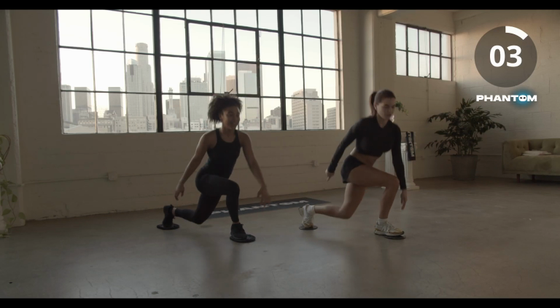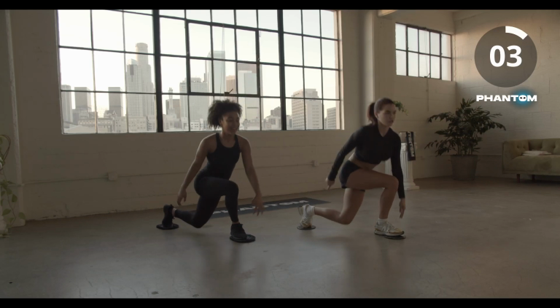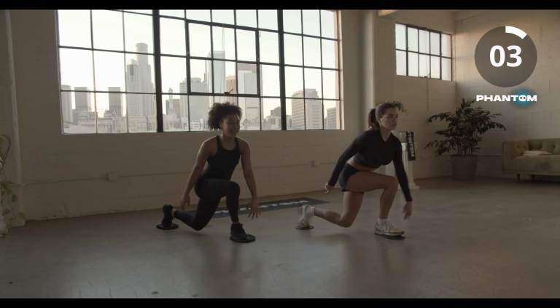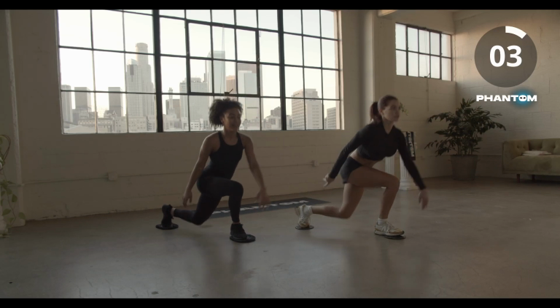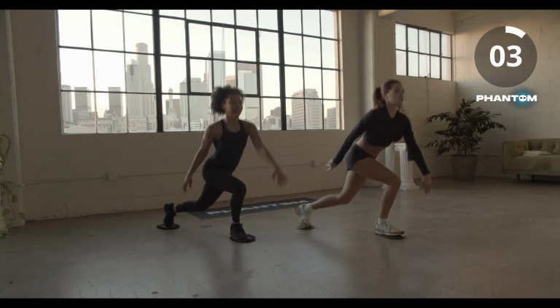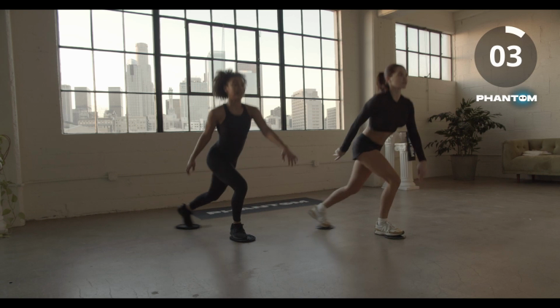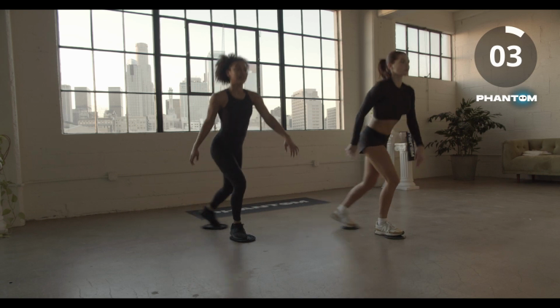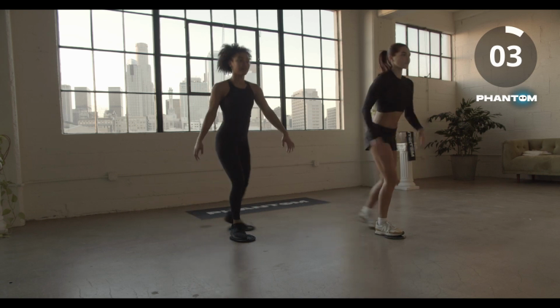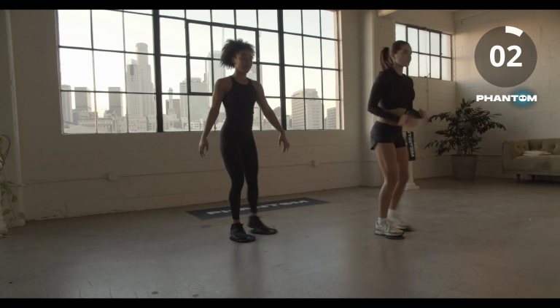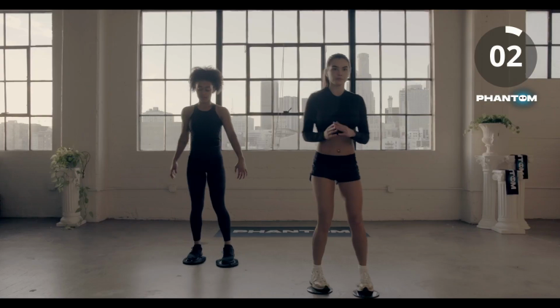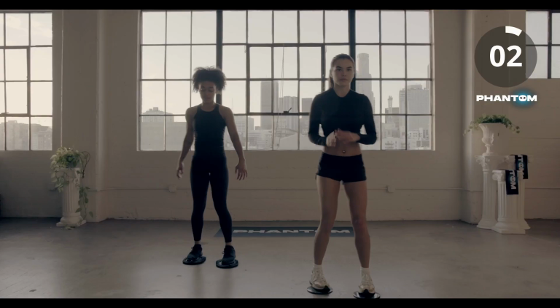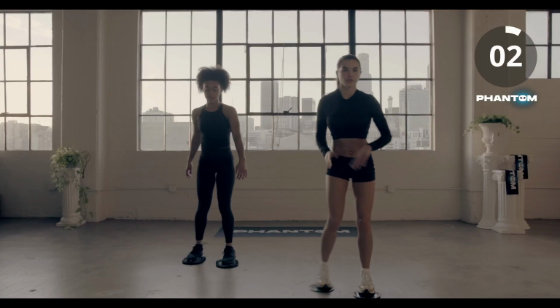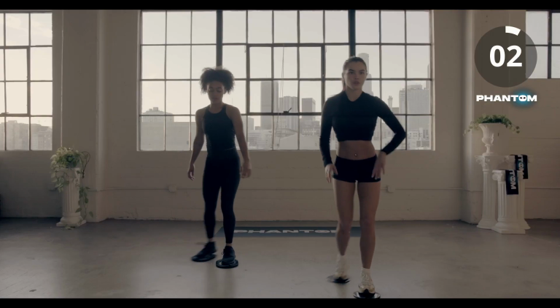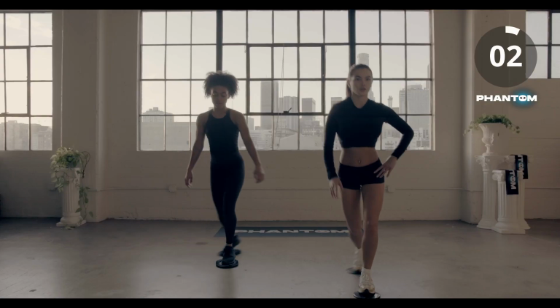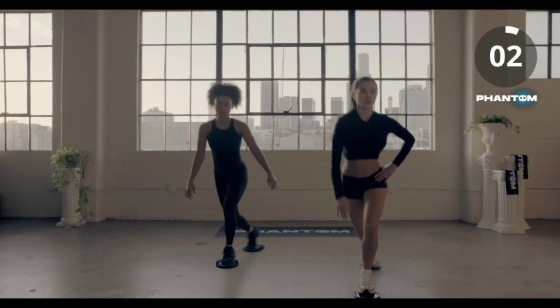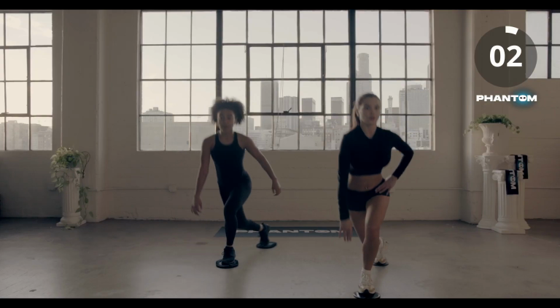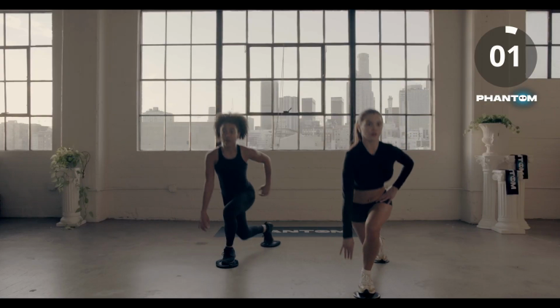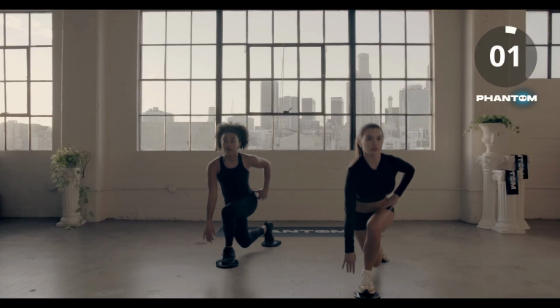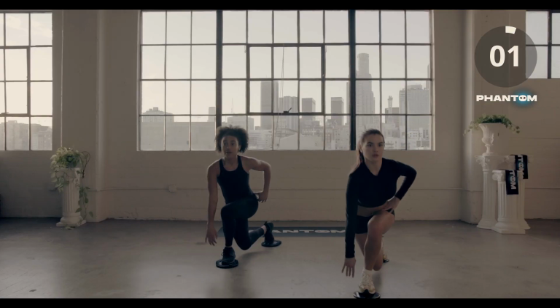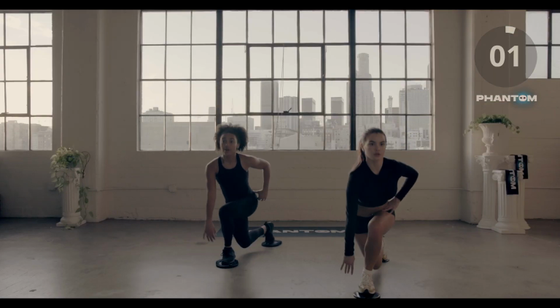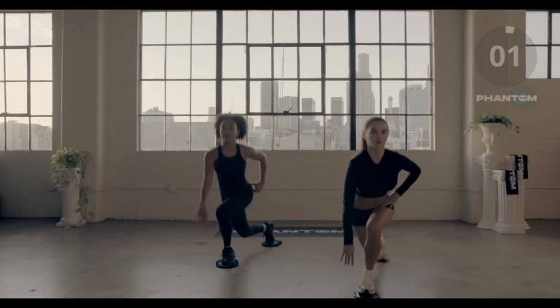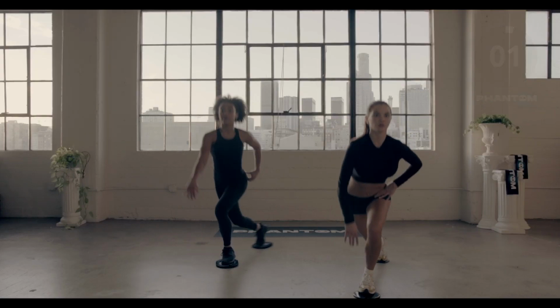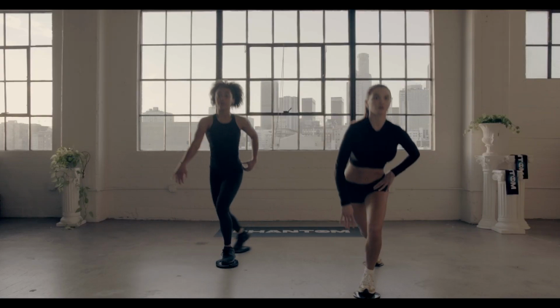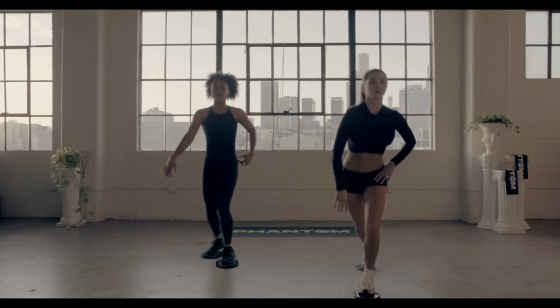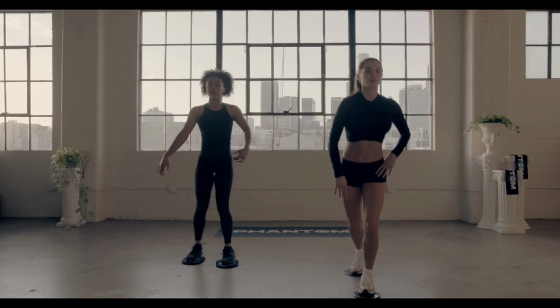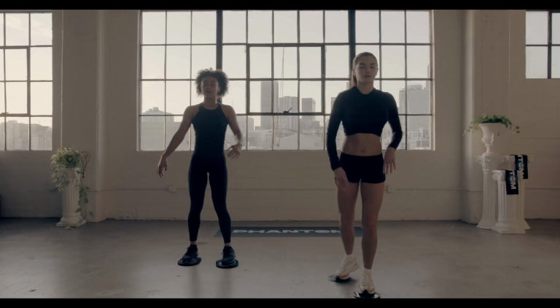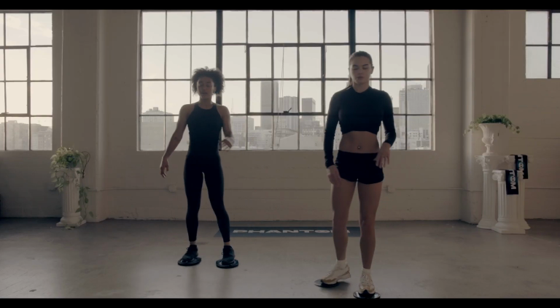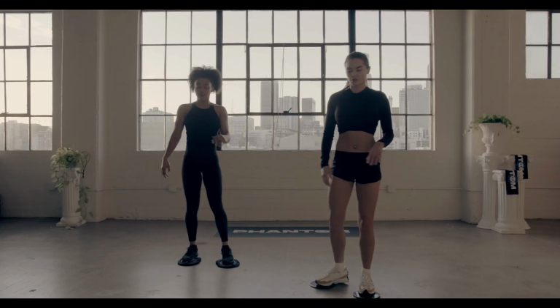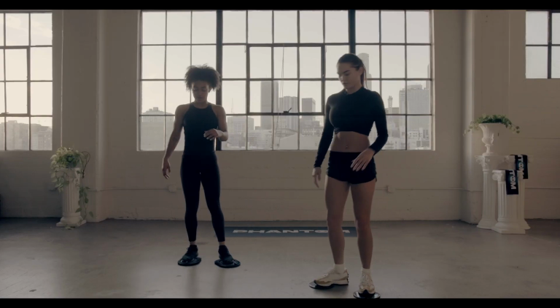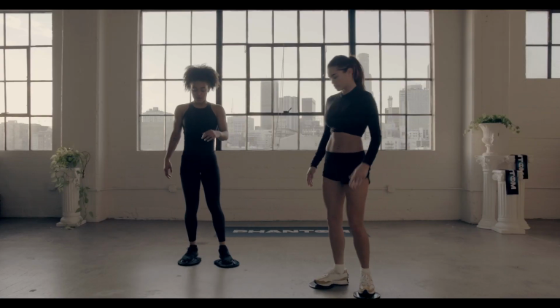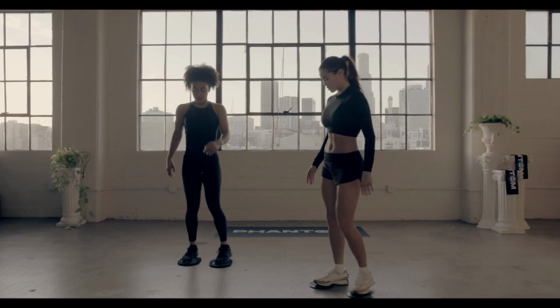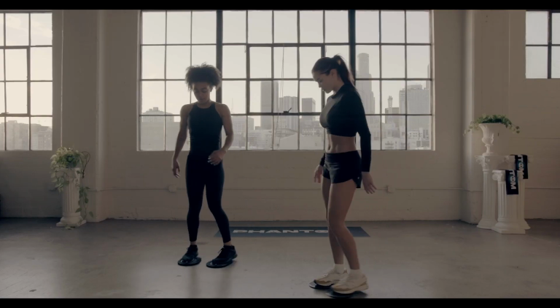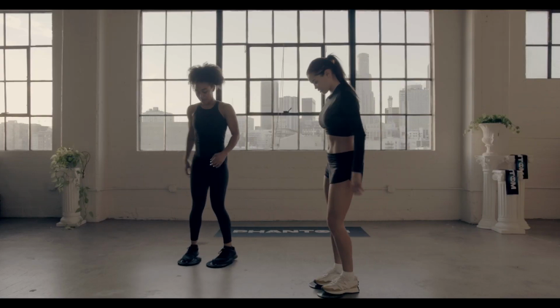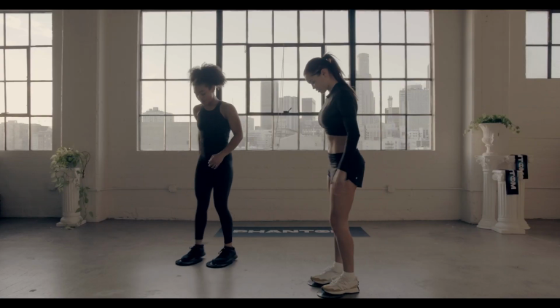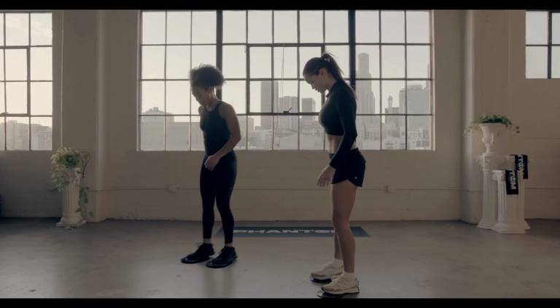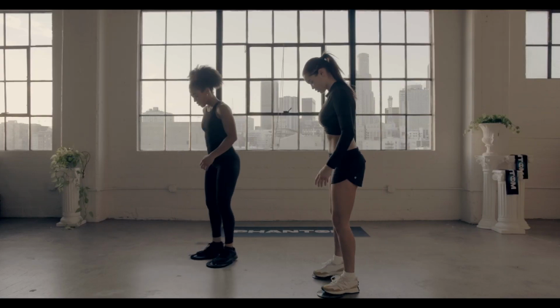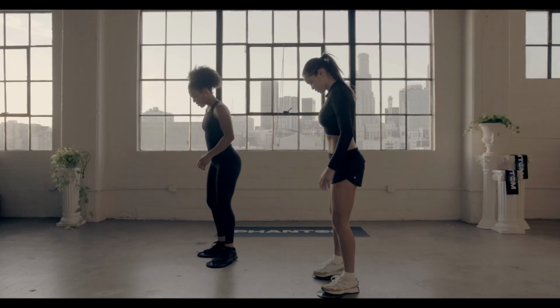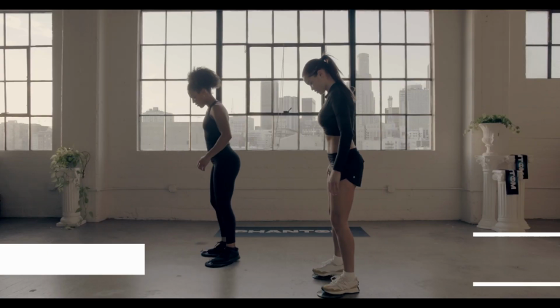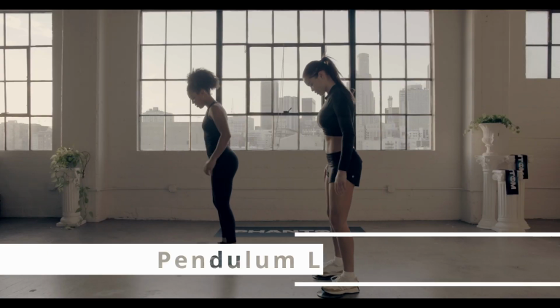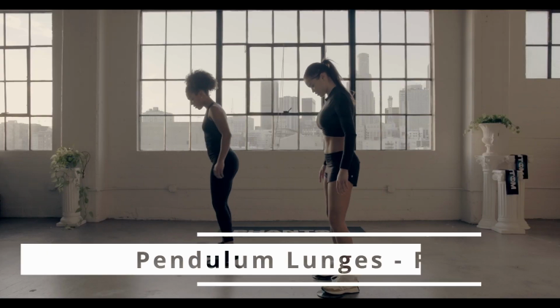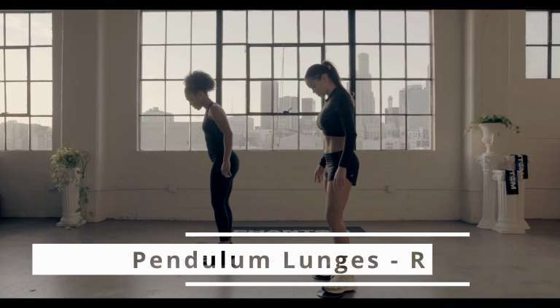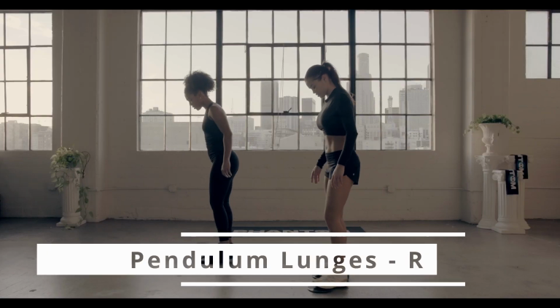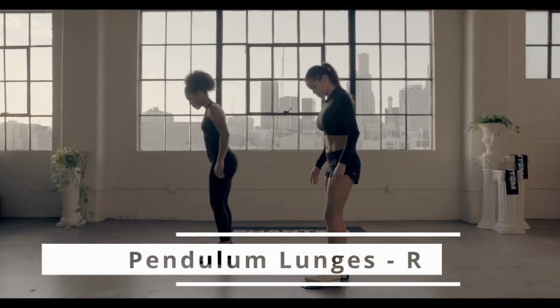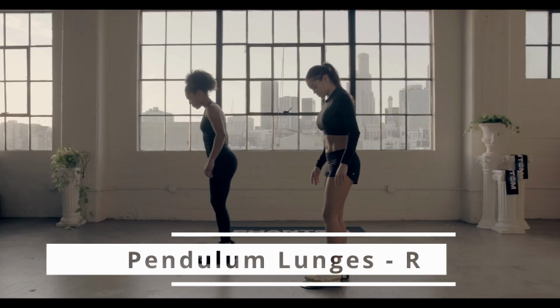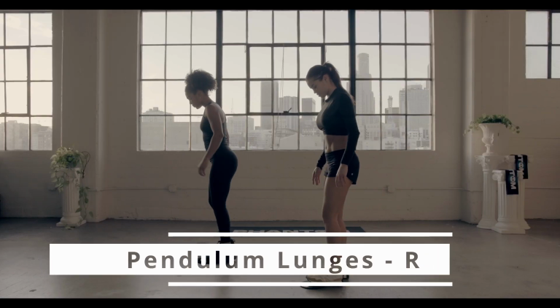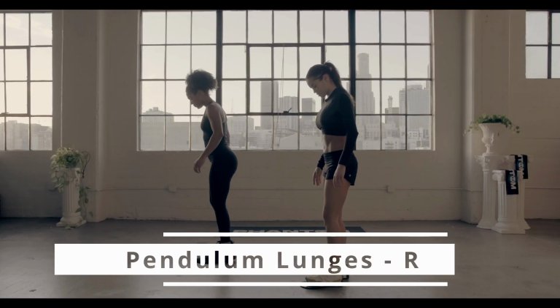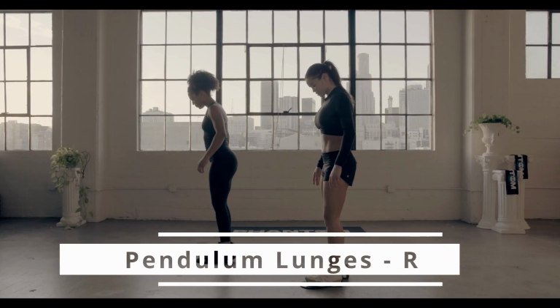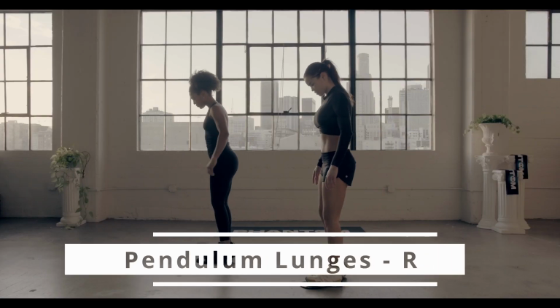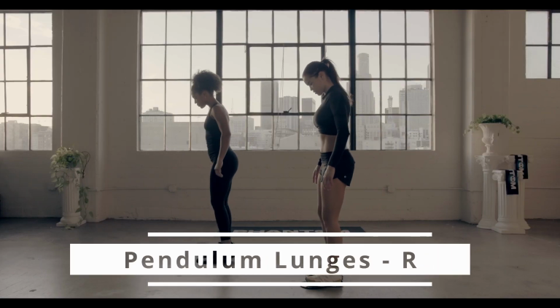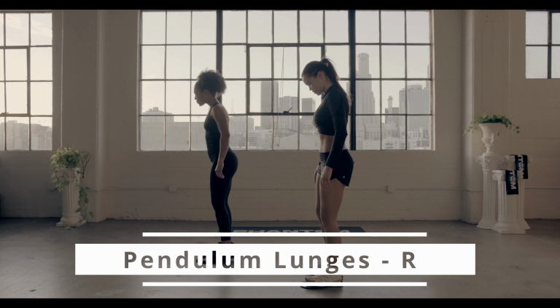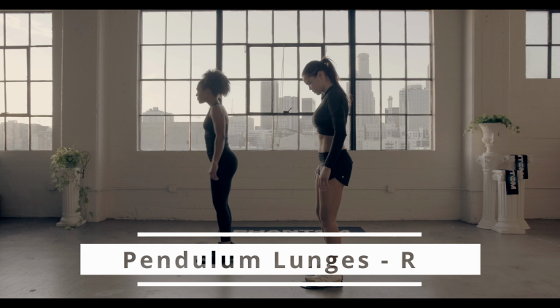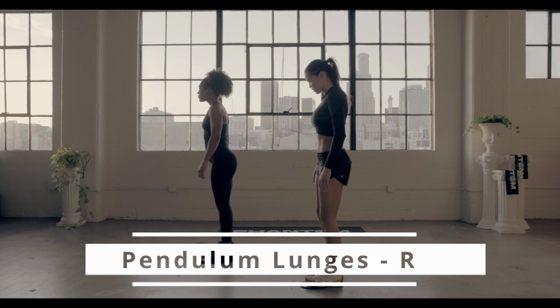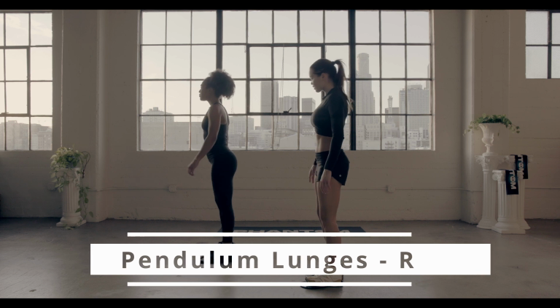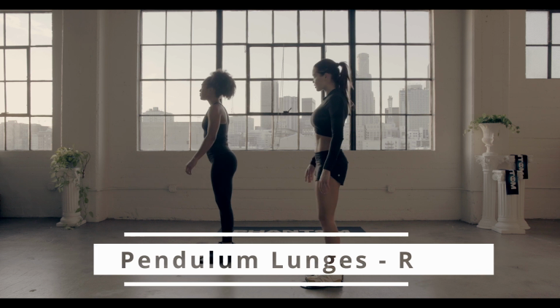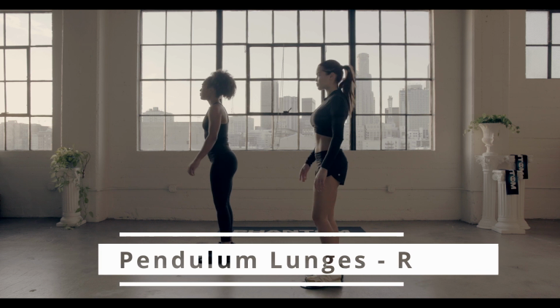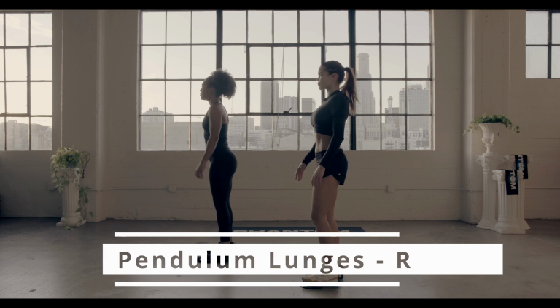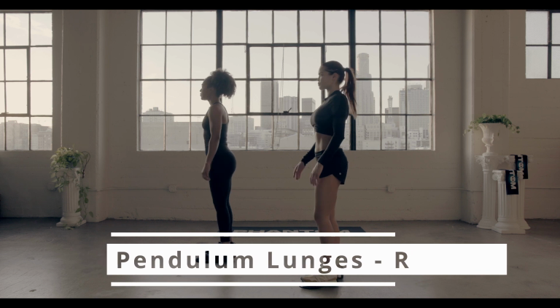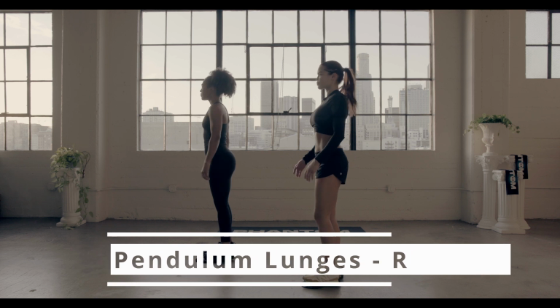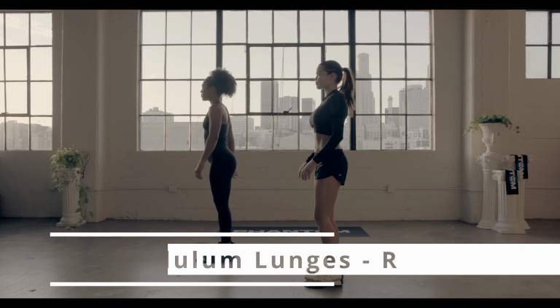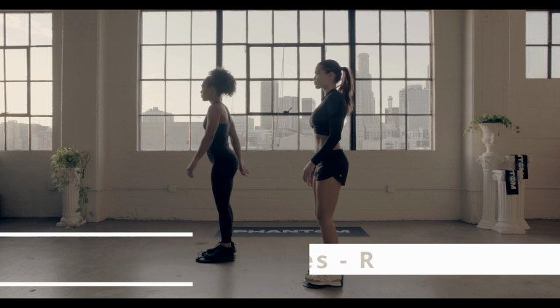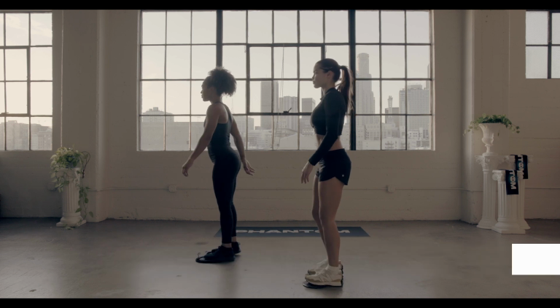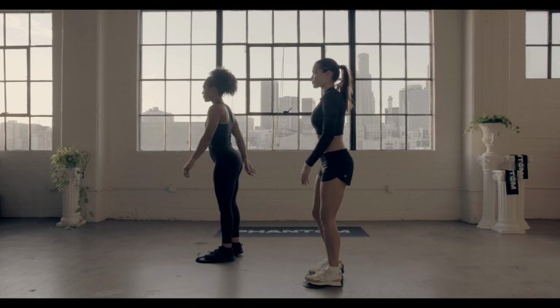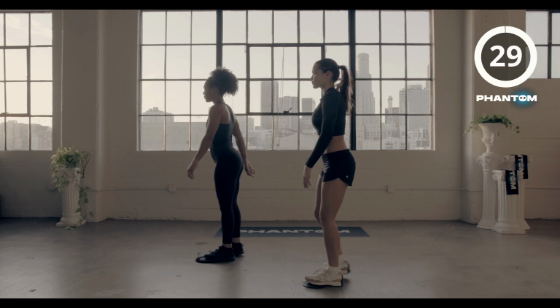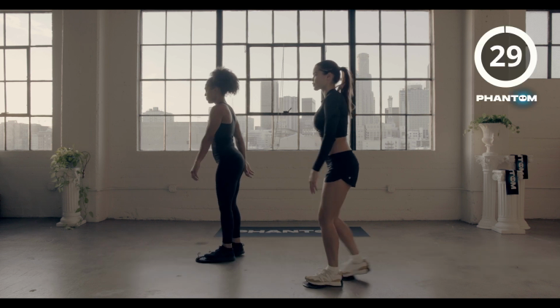Three, two, and time. Pendulum lunges on that right leg, and let's go to work.